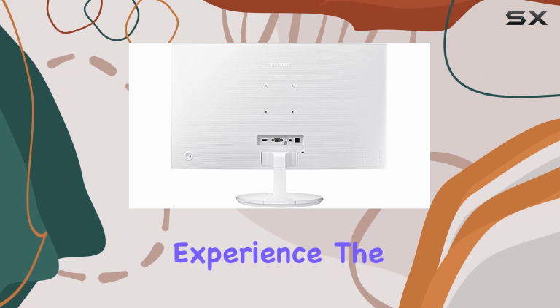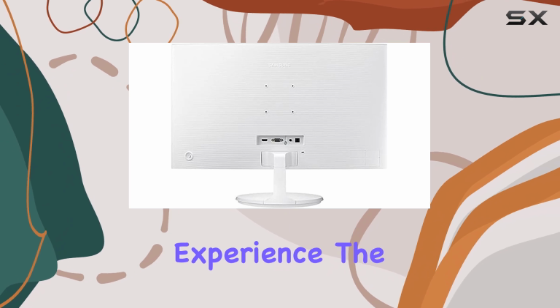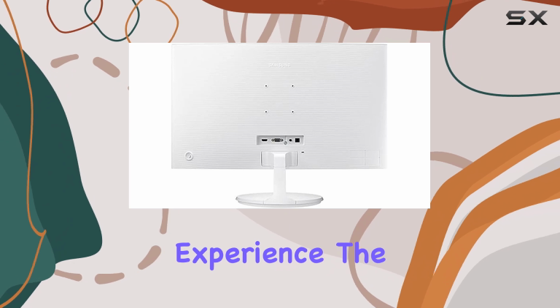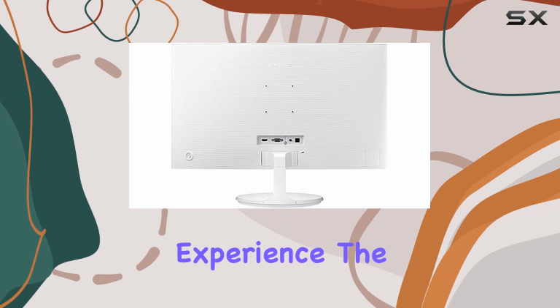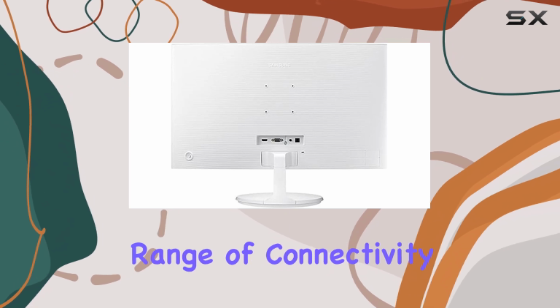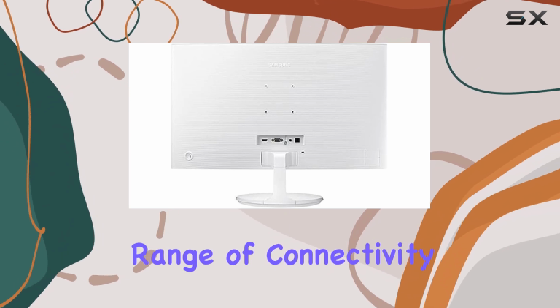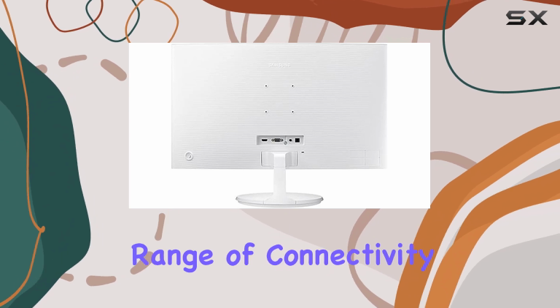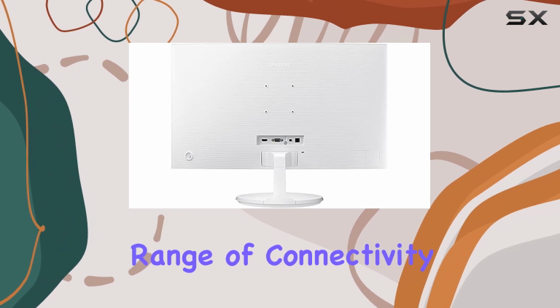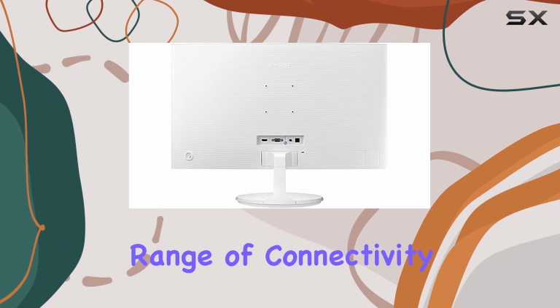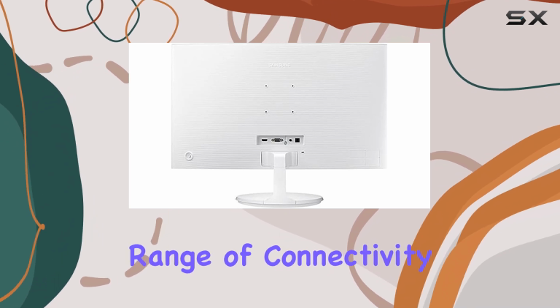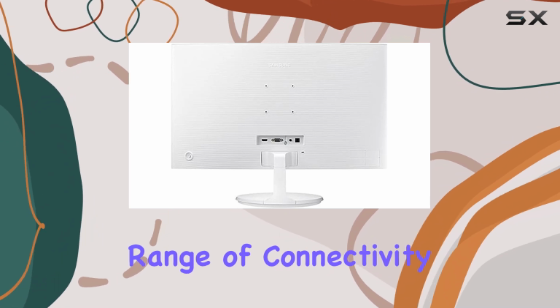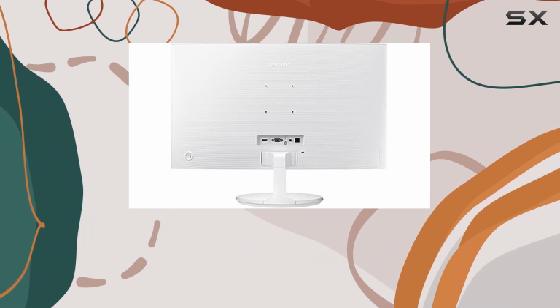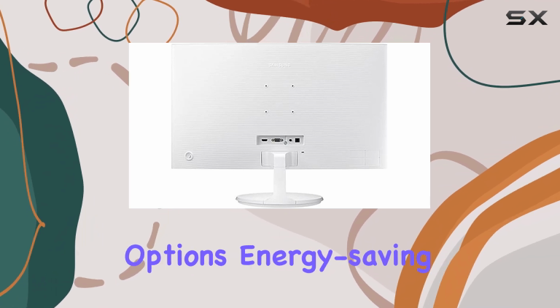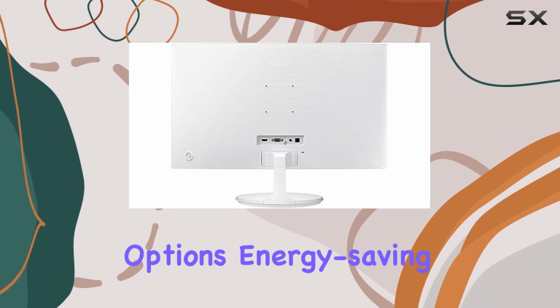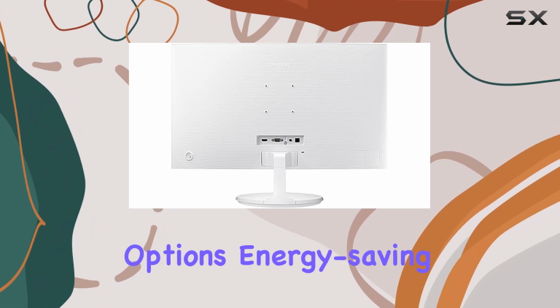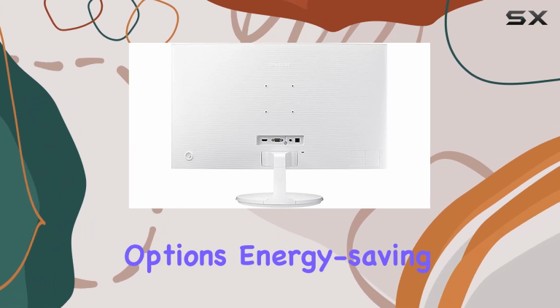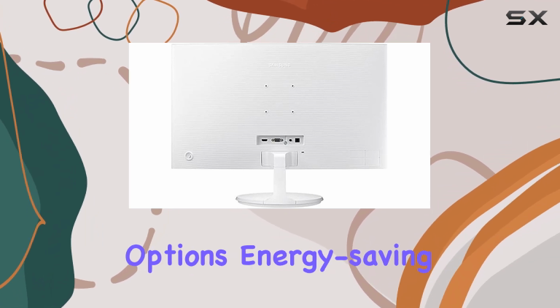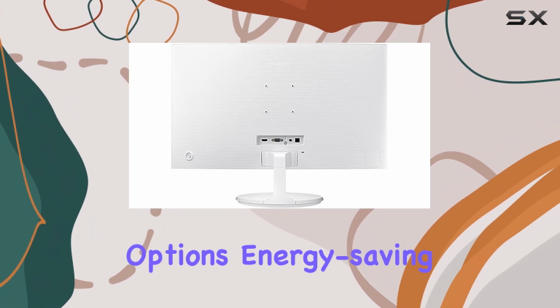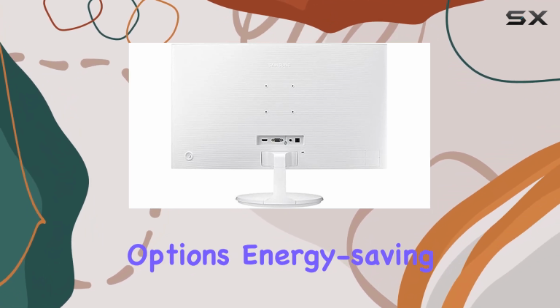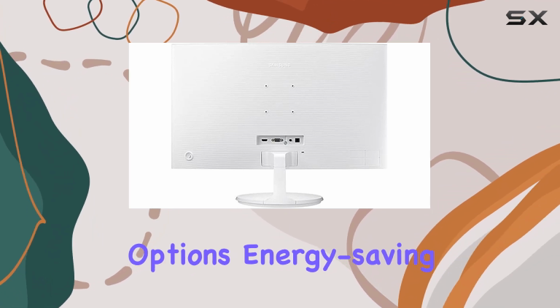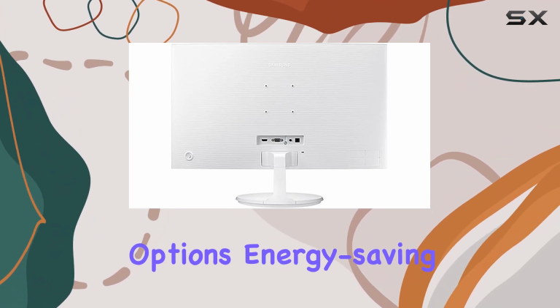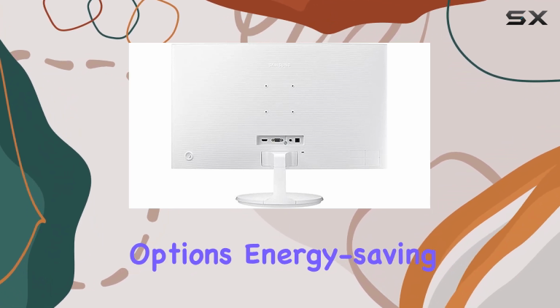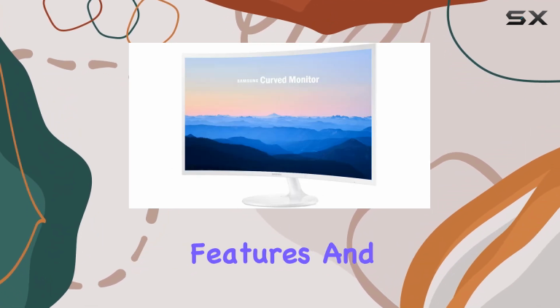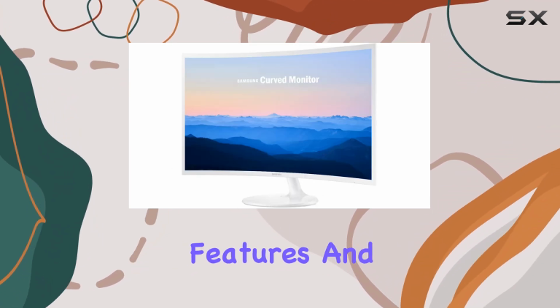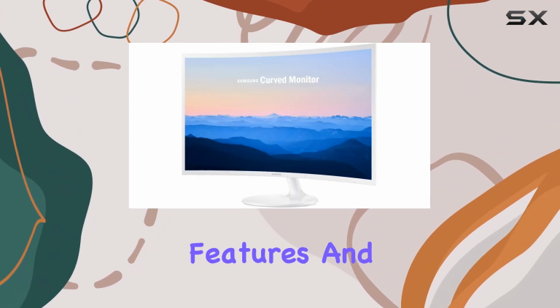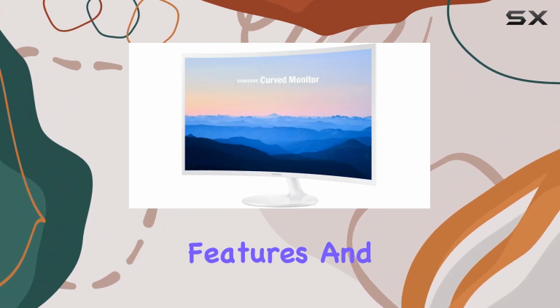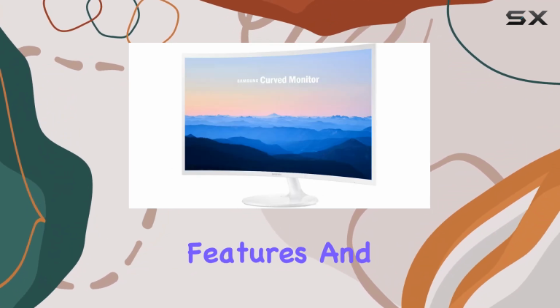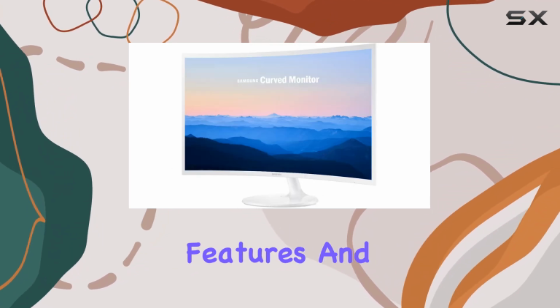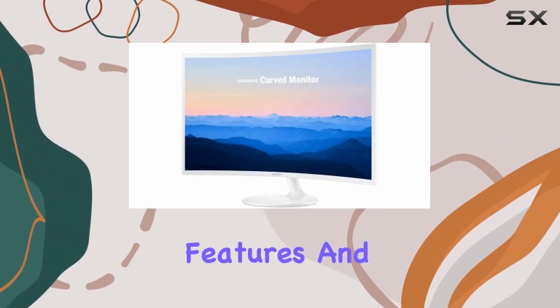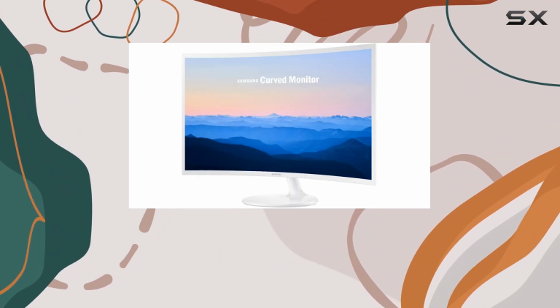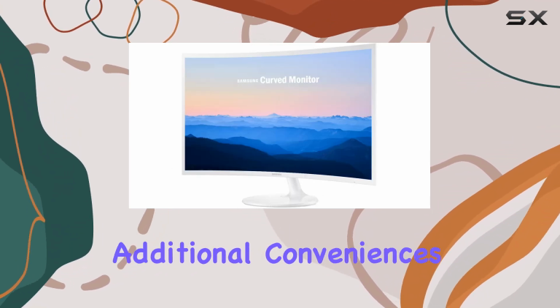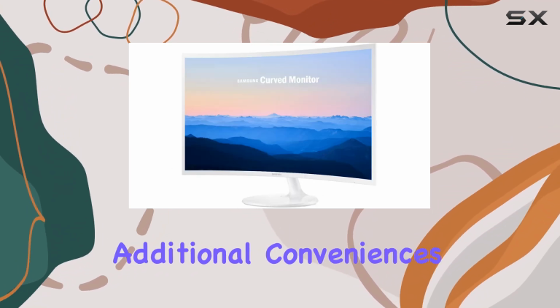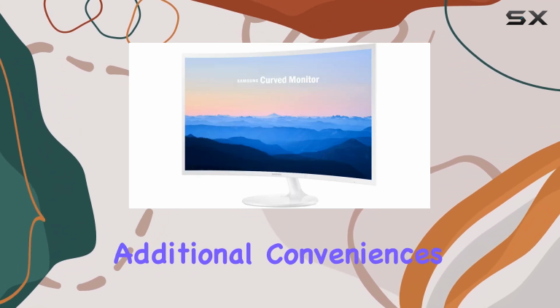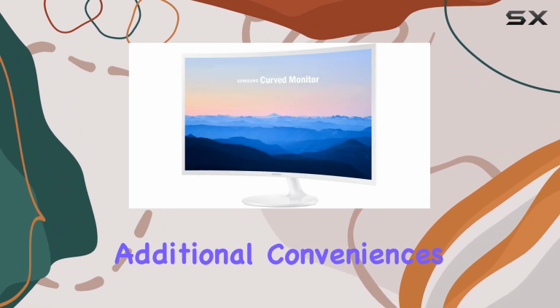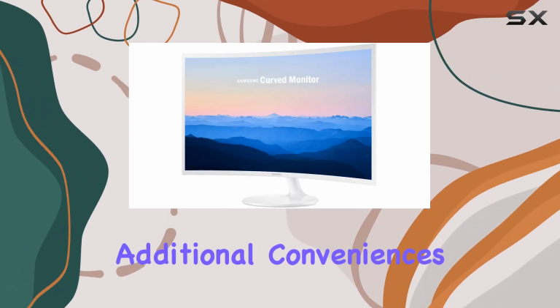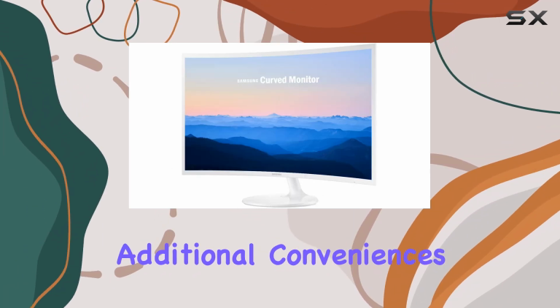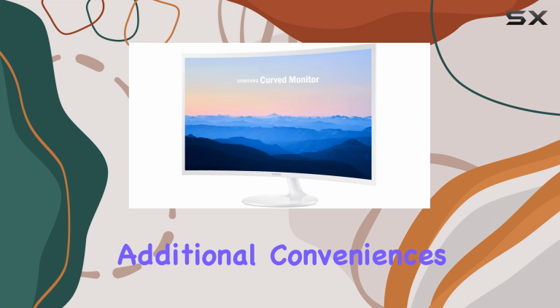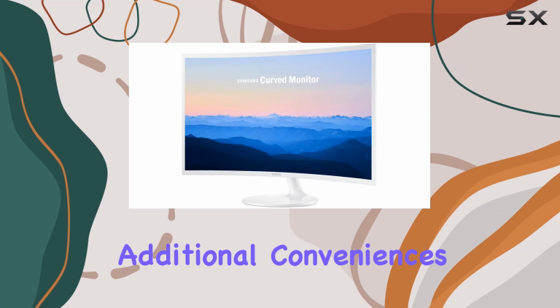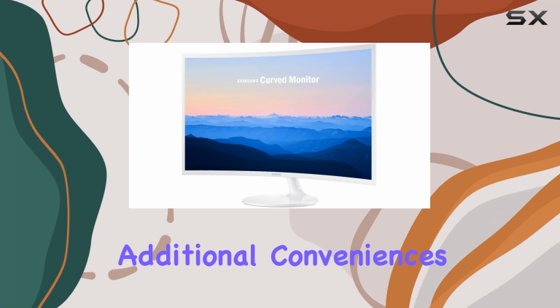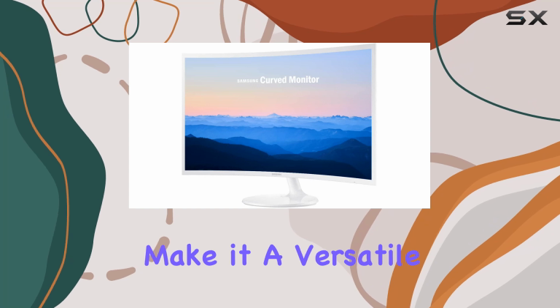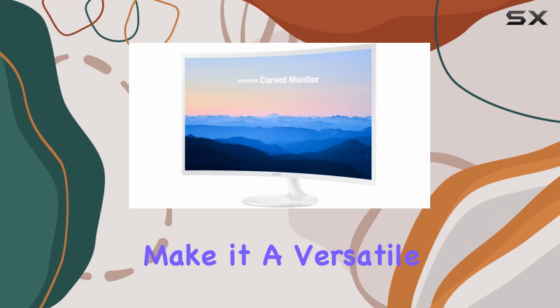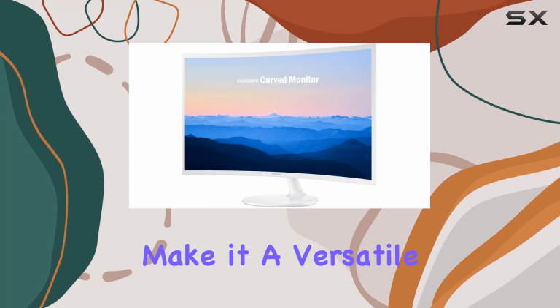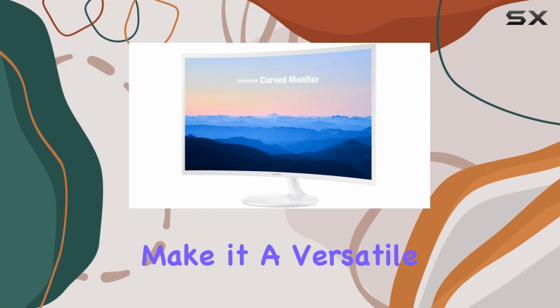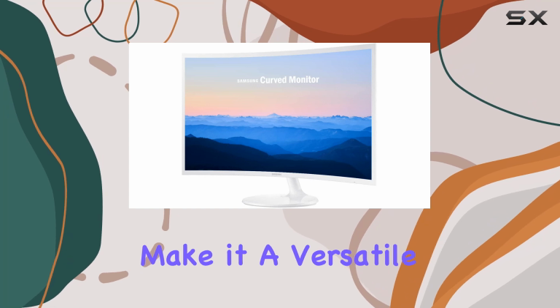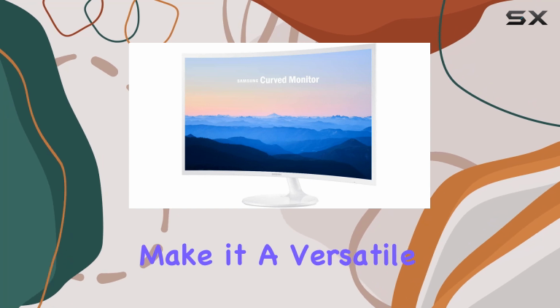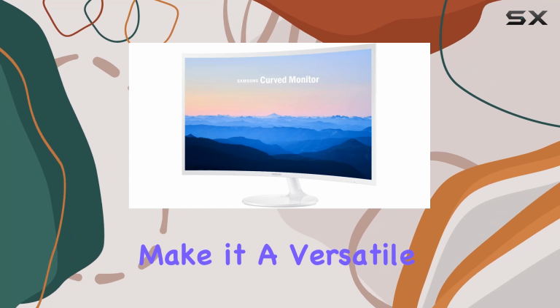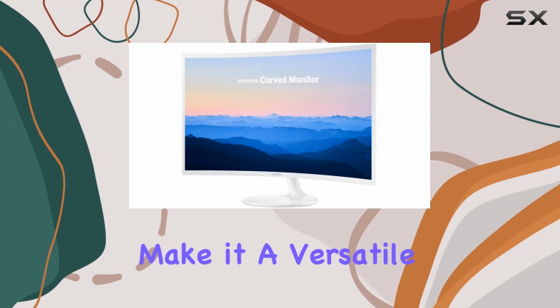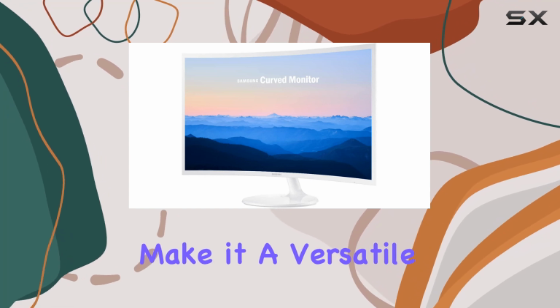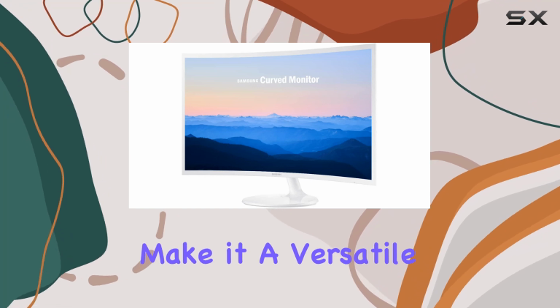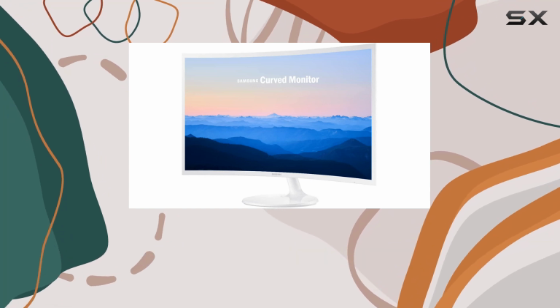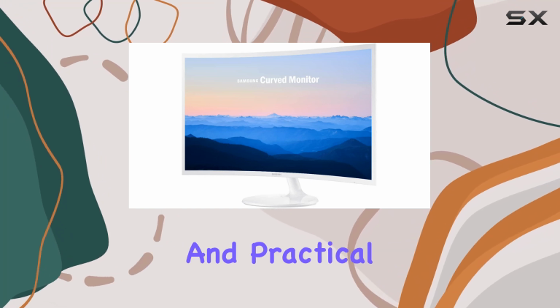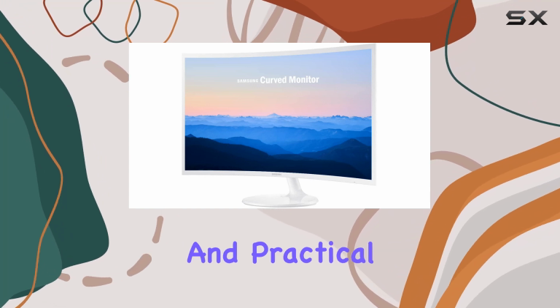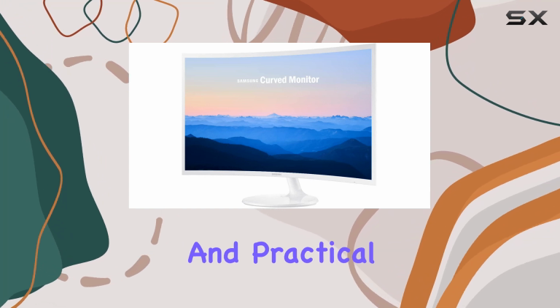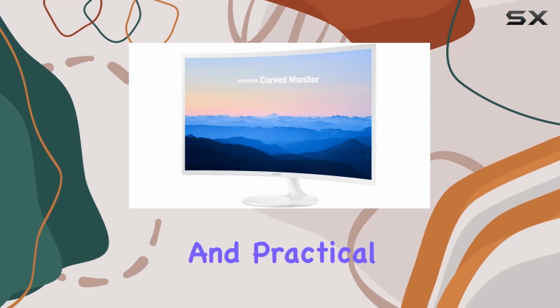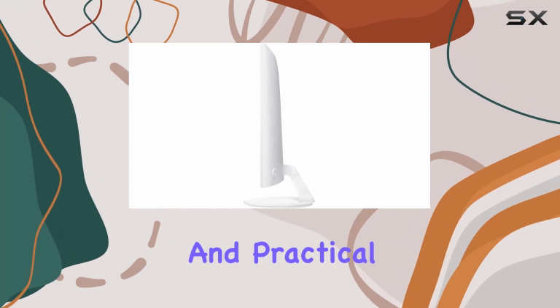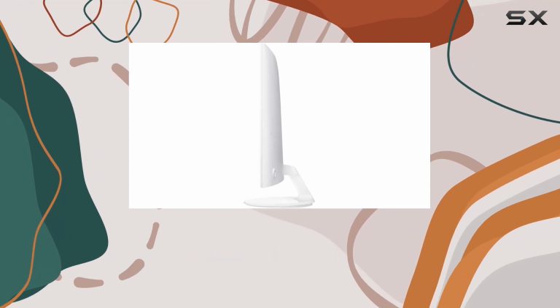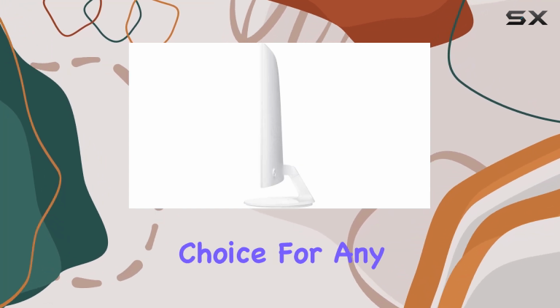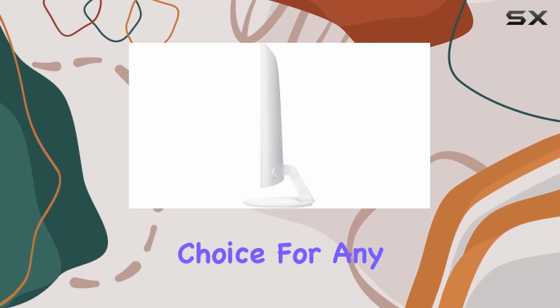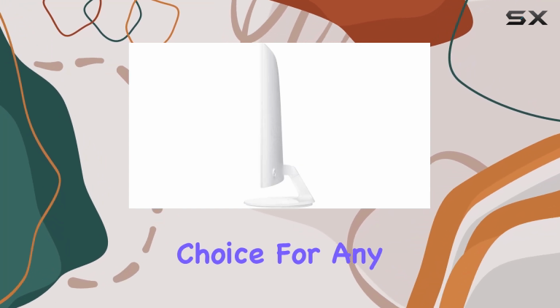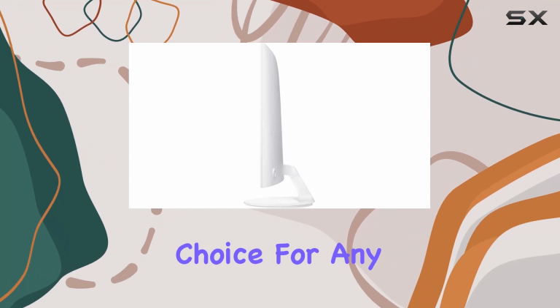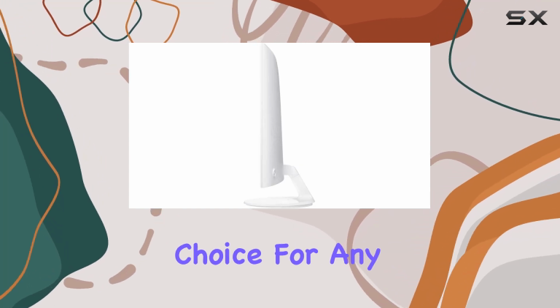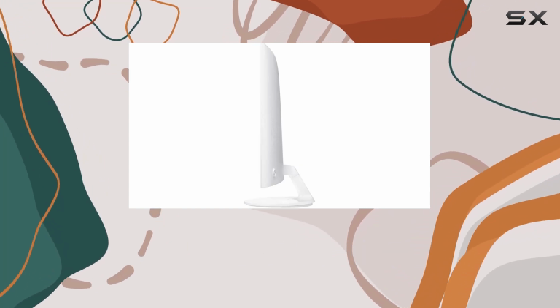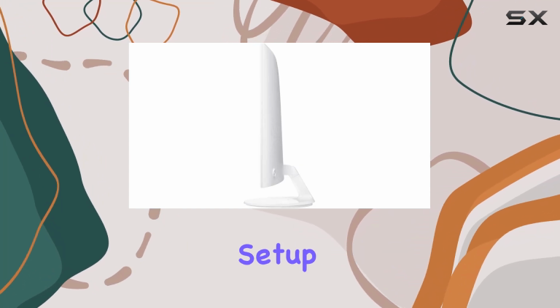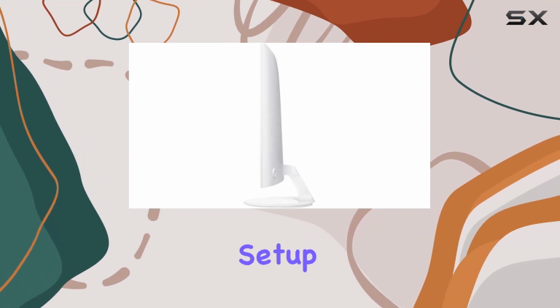The range of connectivity options, energy-saving features, and additional conveniences make it a versatile and practical choice for any setup.